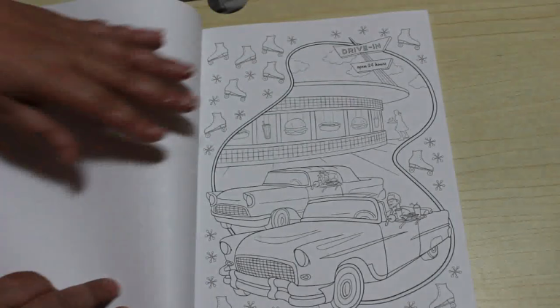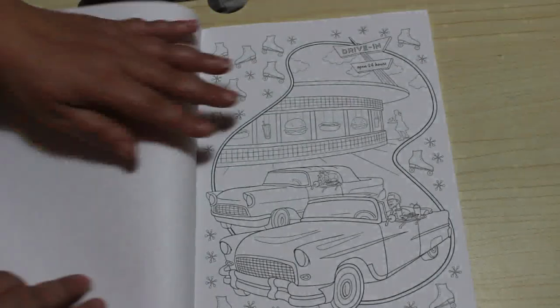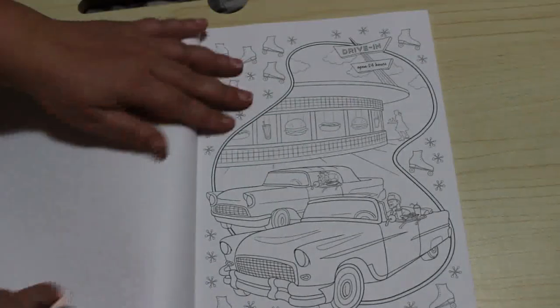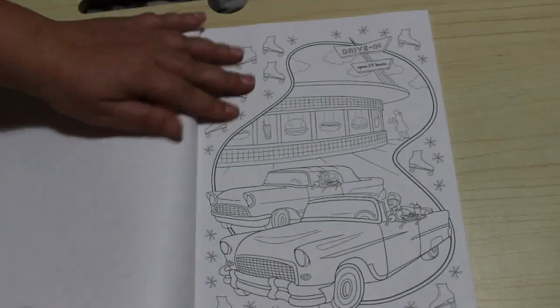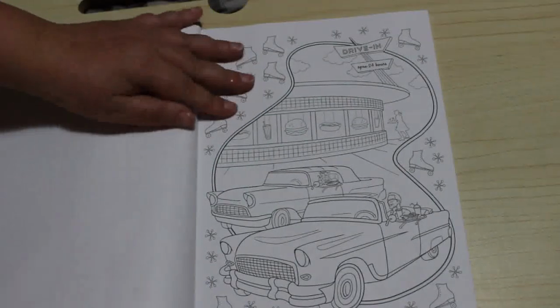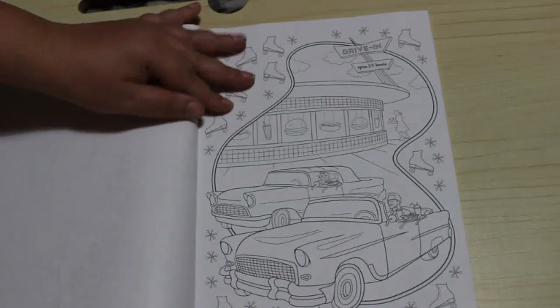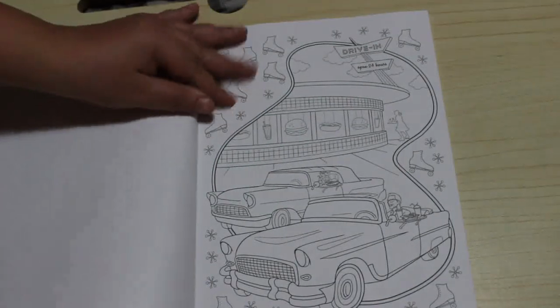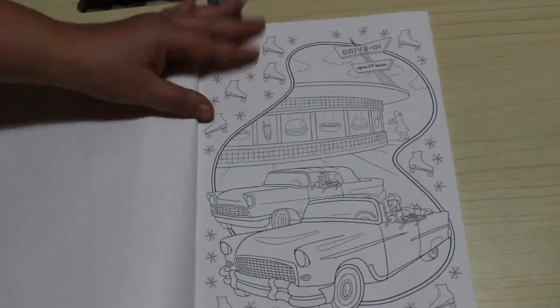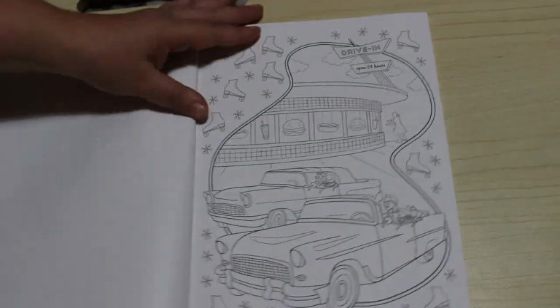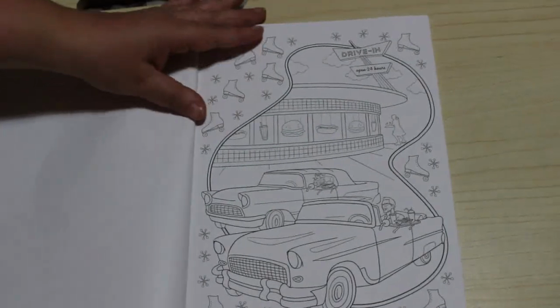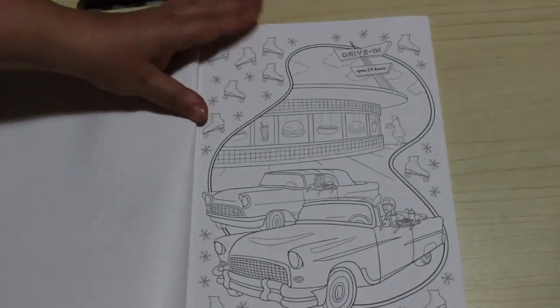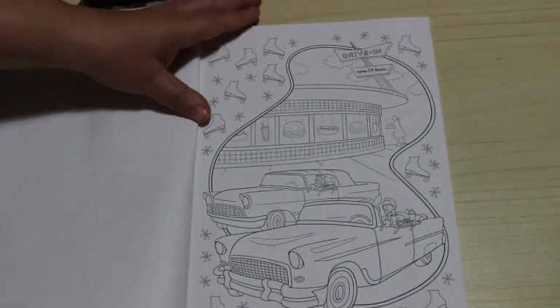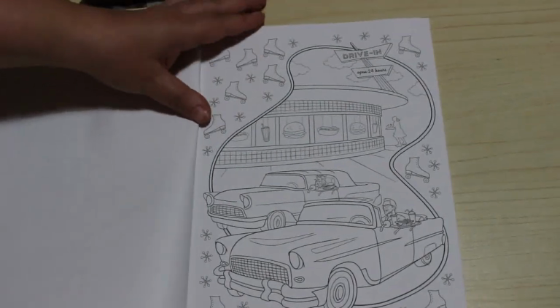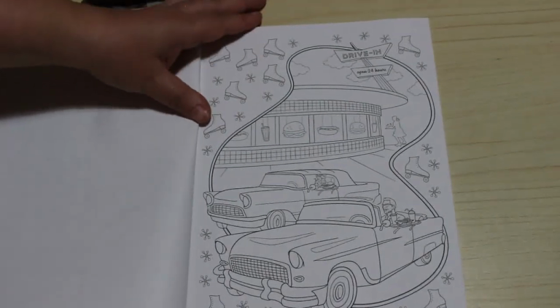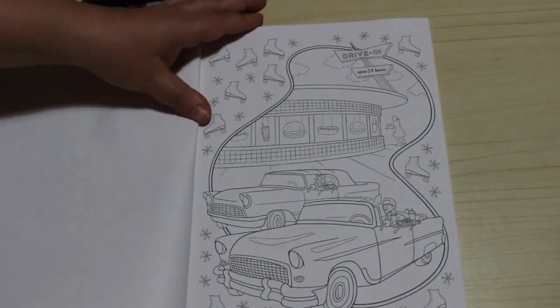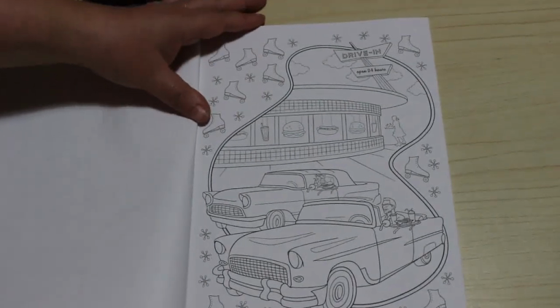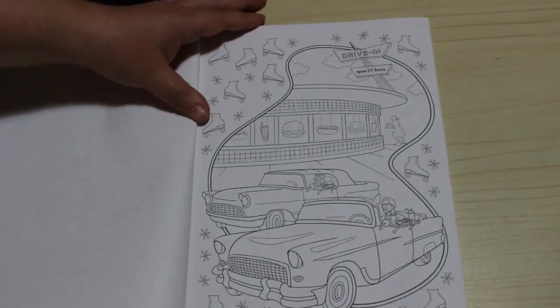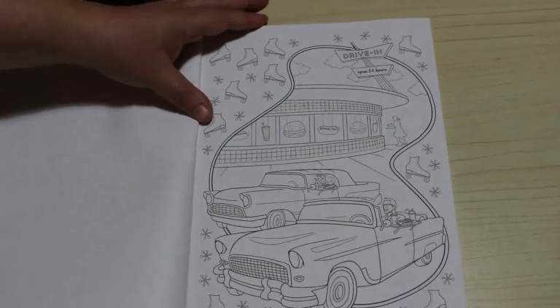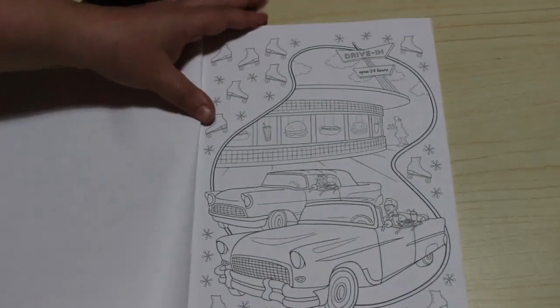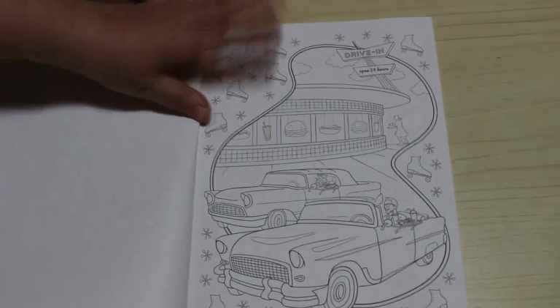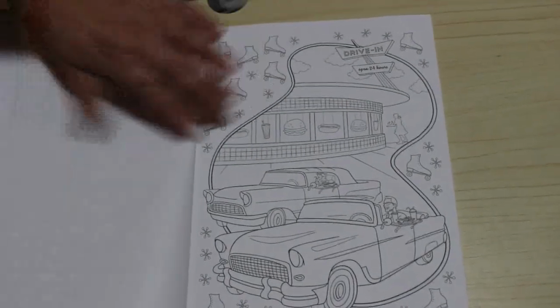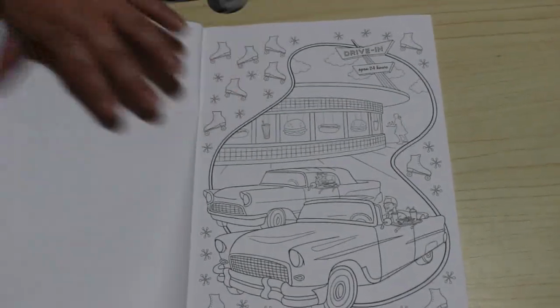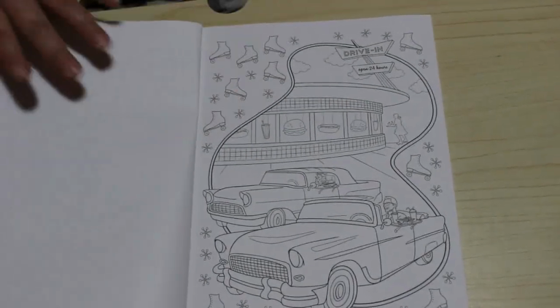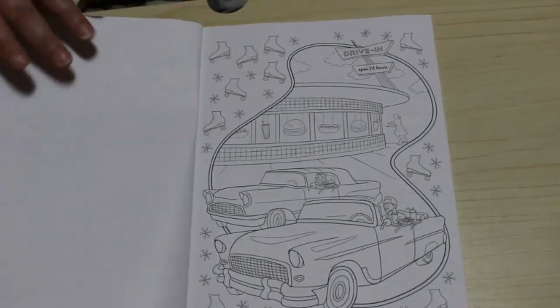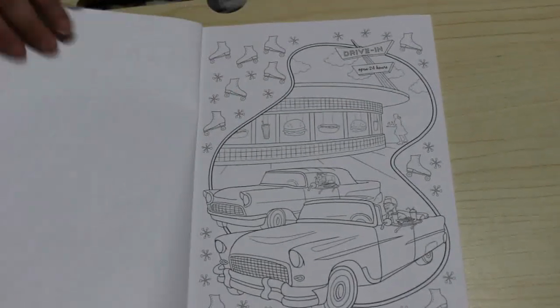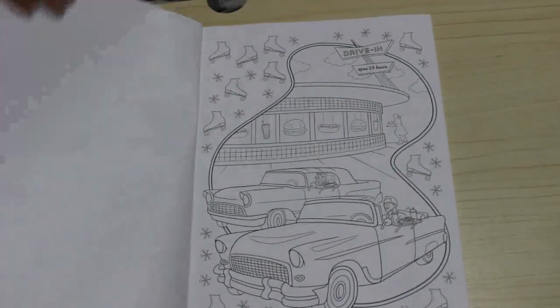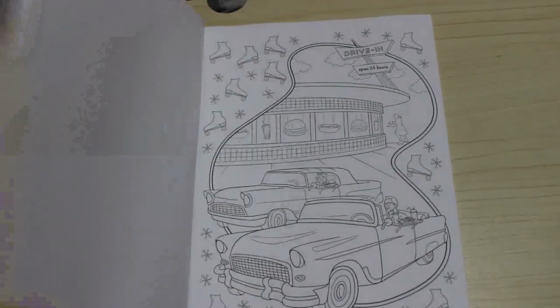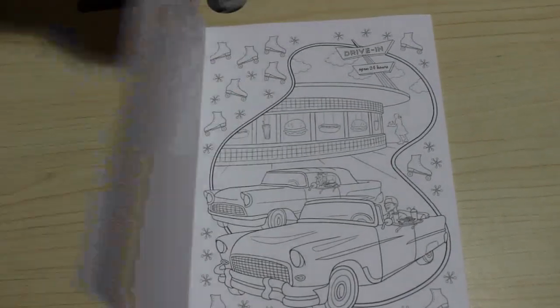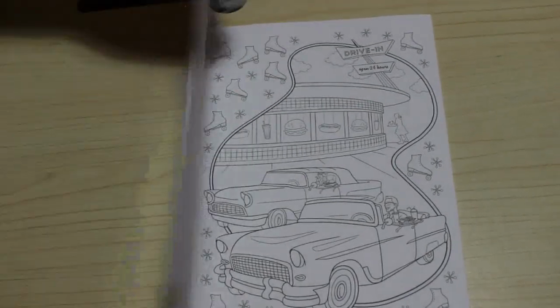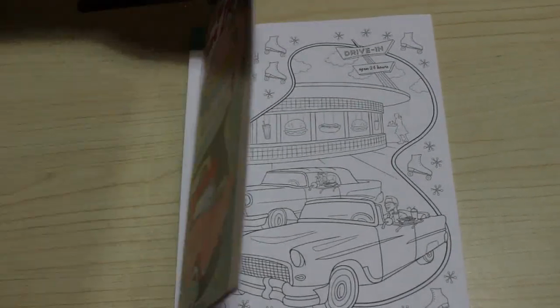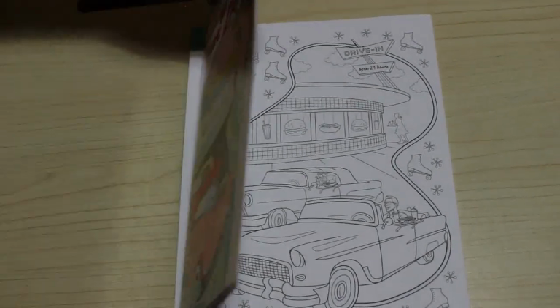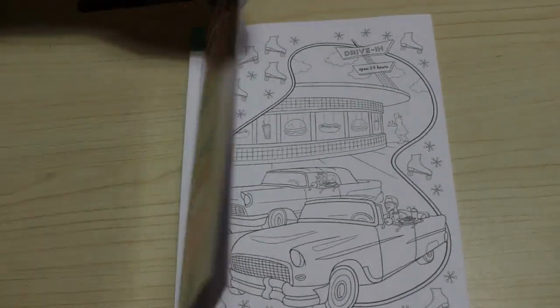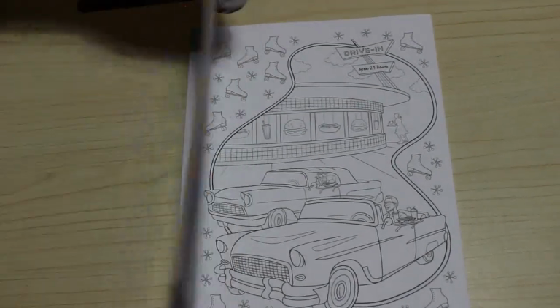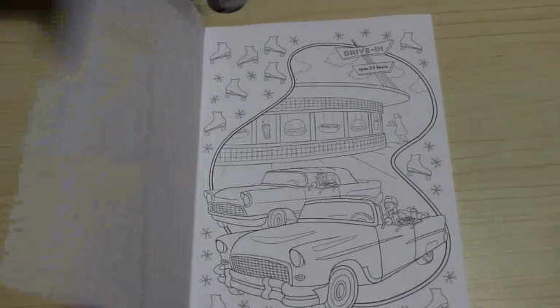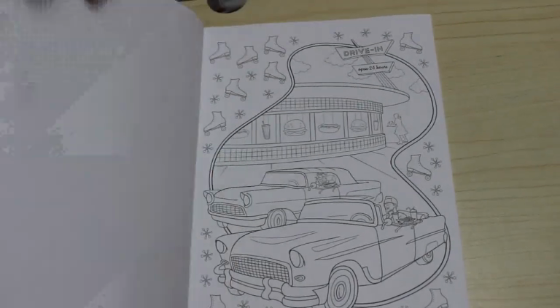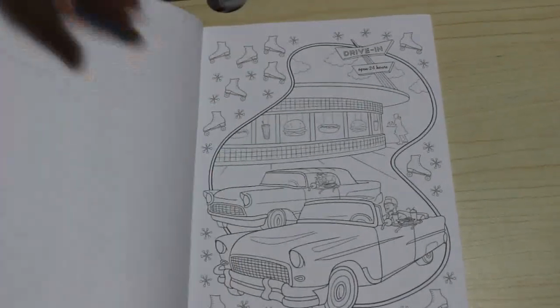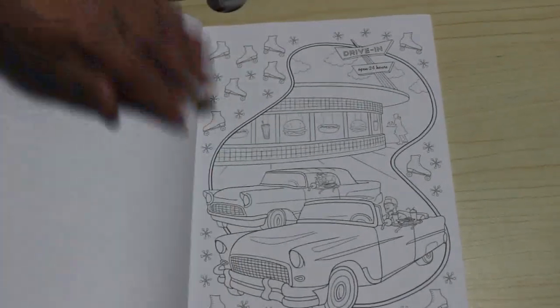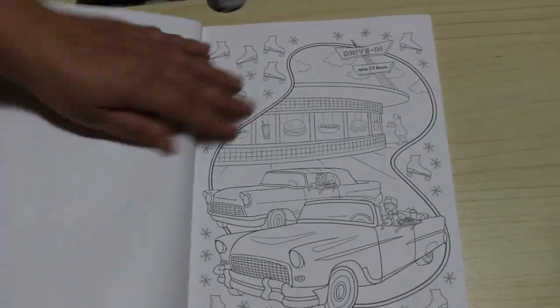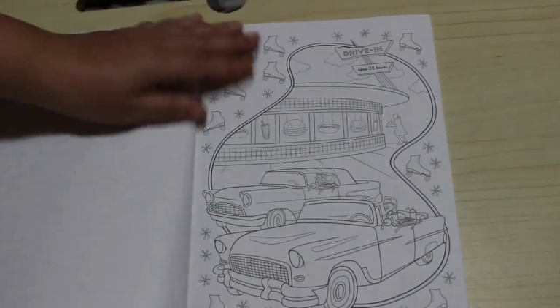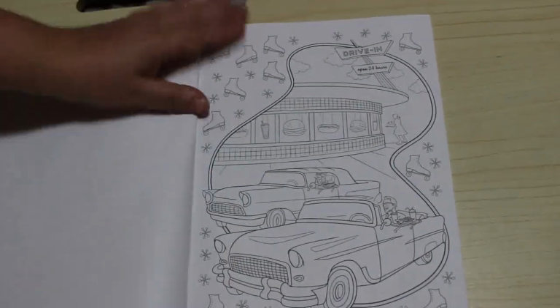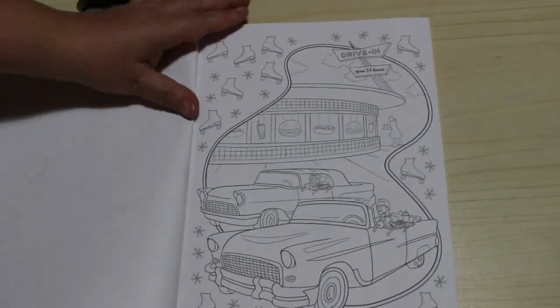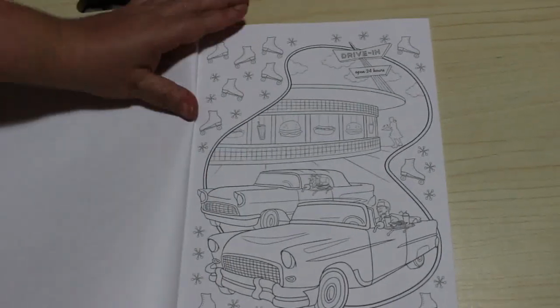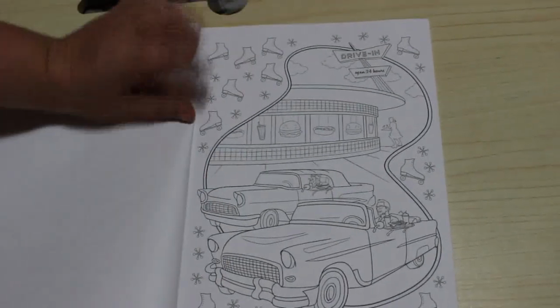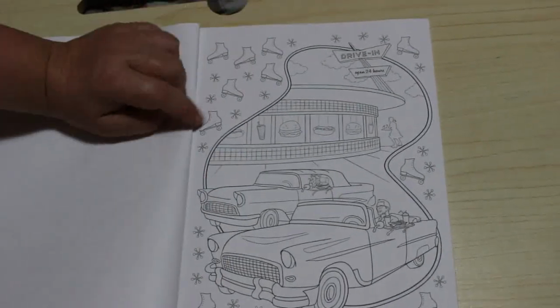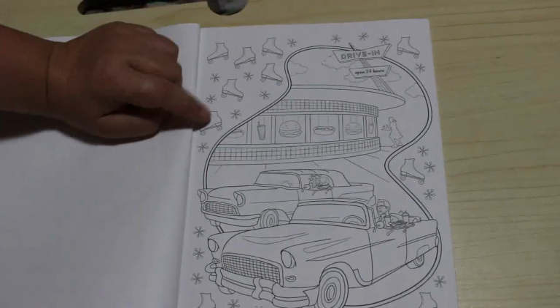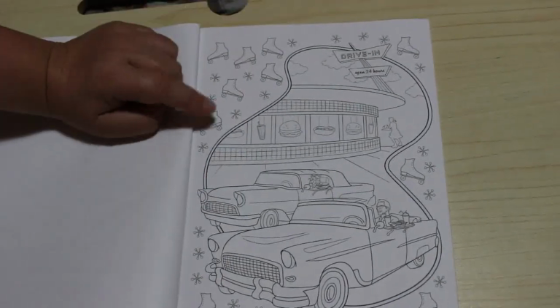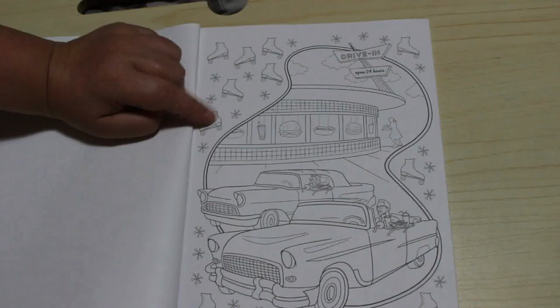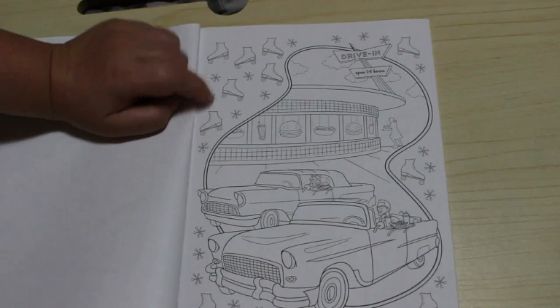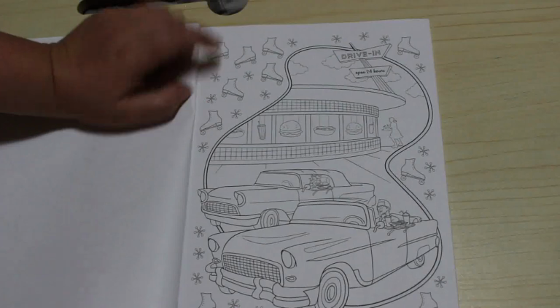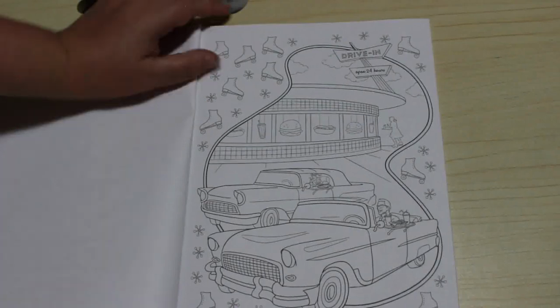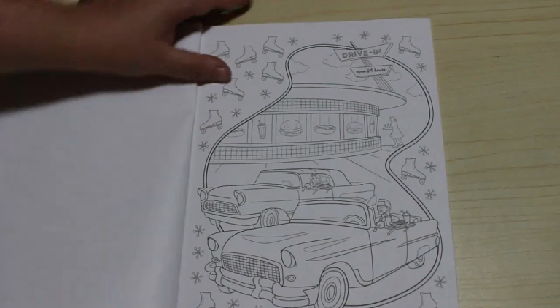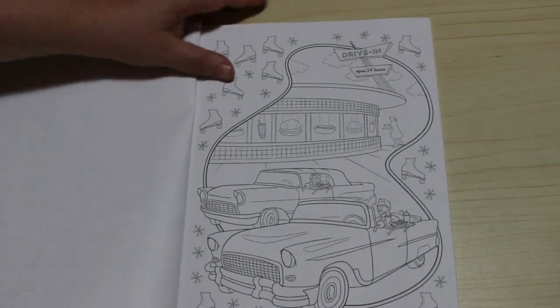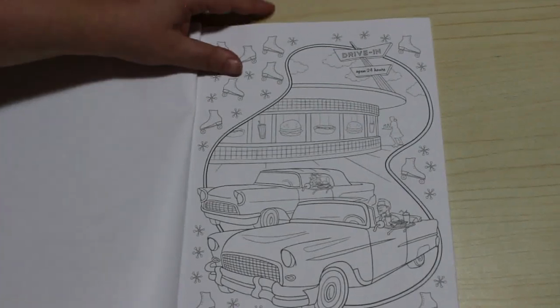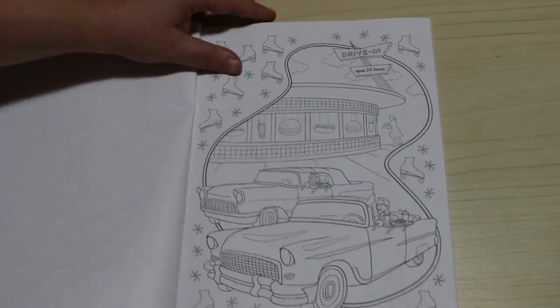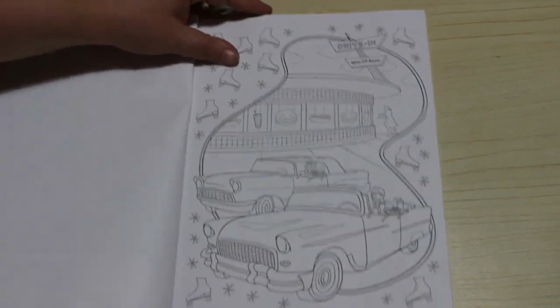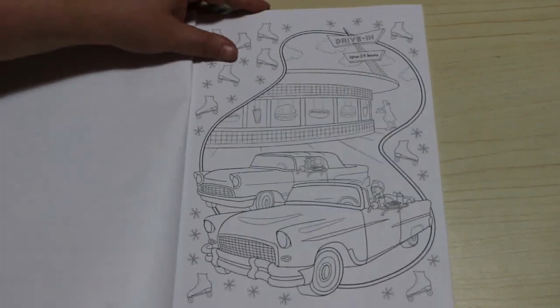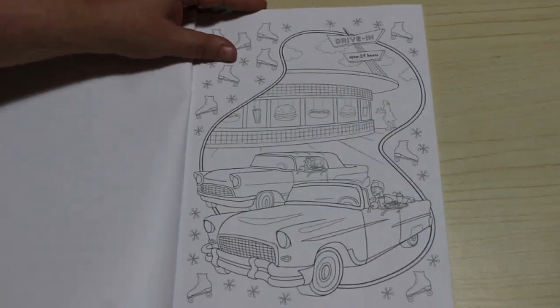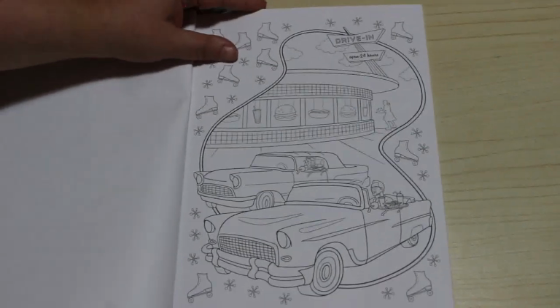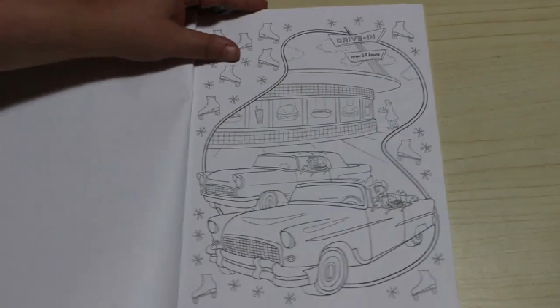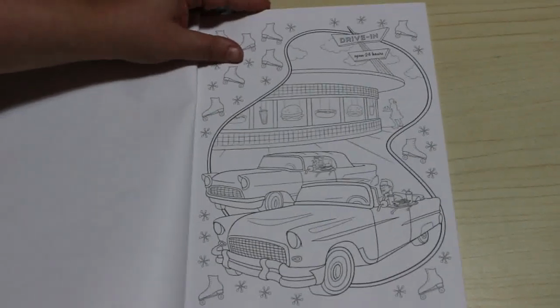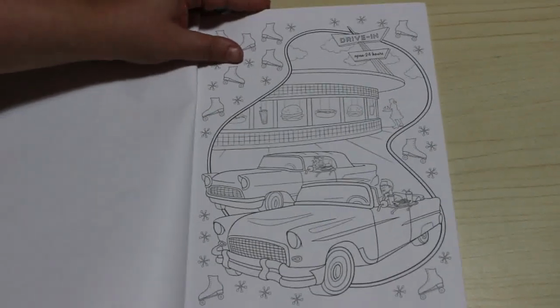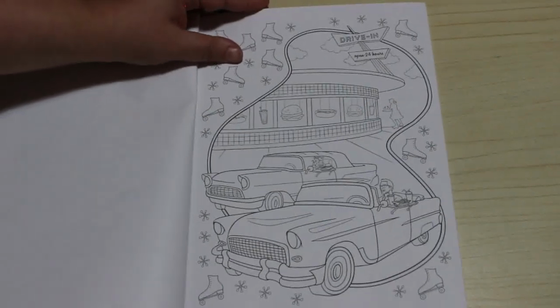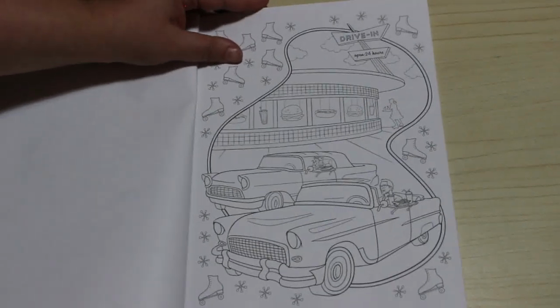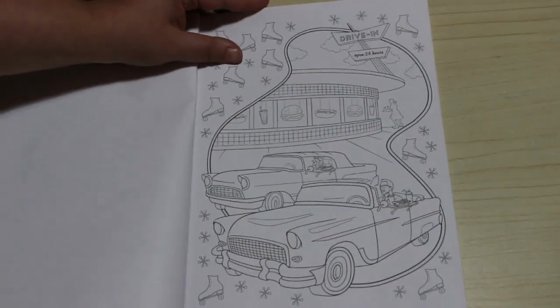And then we've got this one with the car, which is the cover picture, I believe. I like that — you've got the roller skates and the cars.